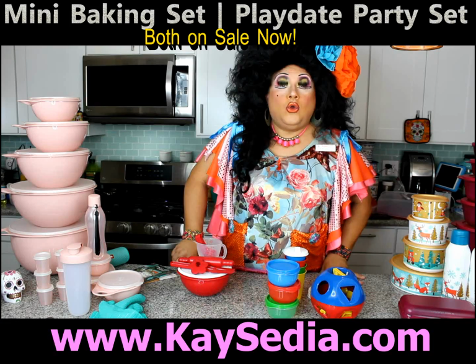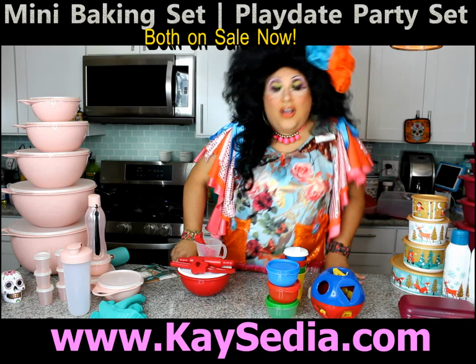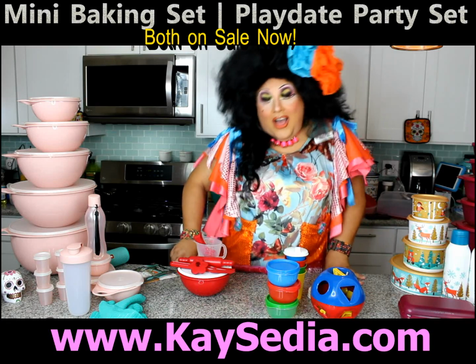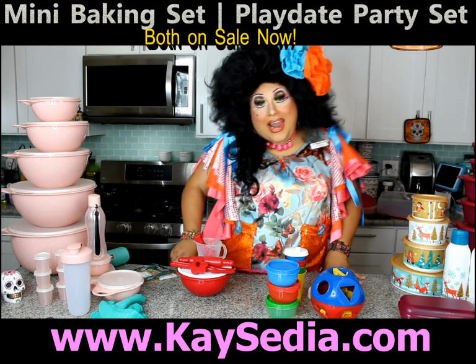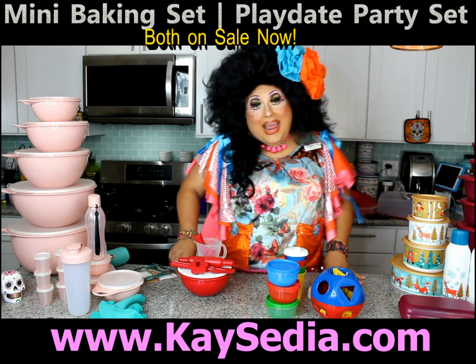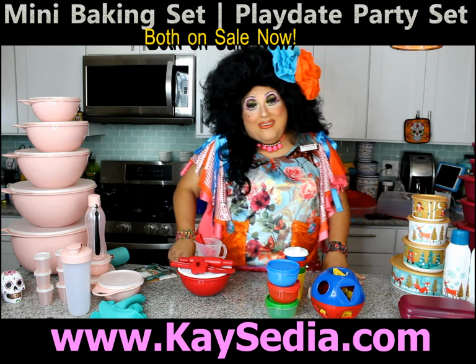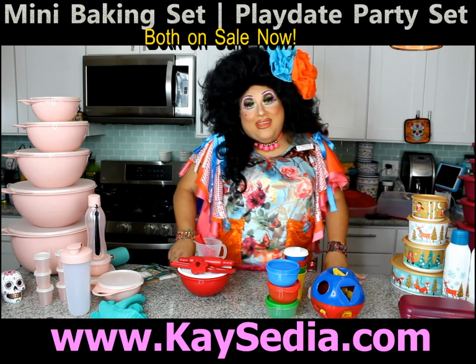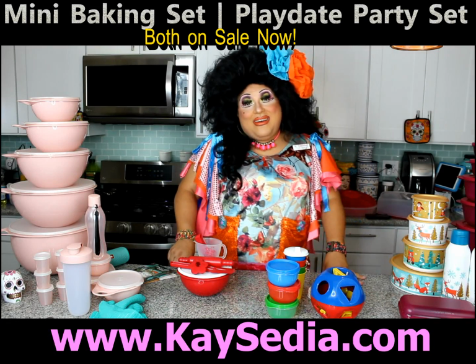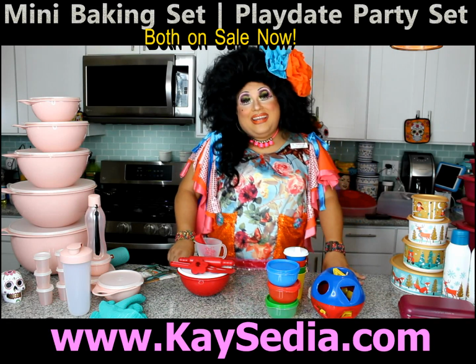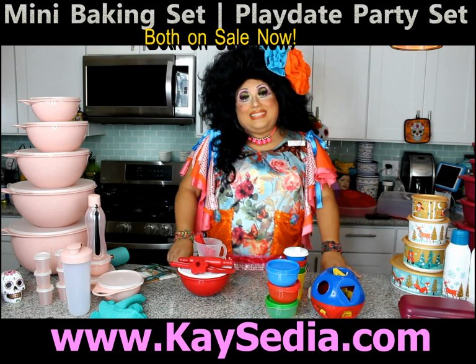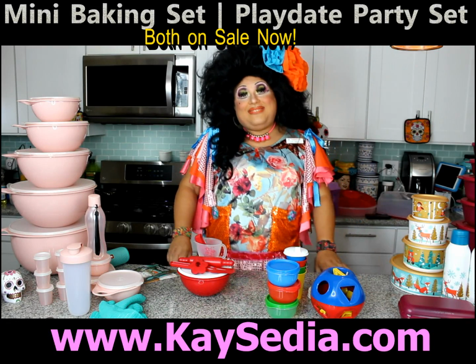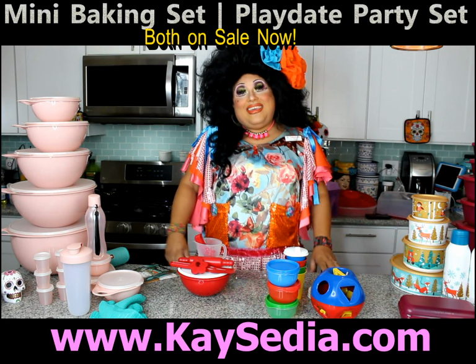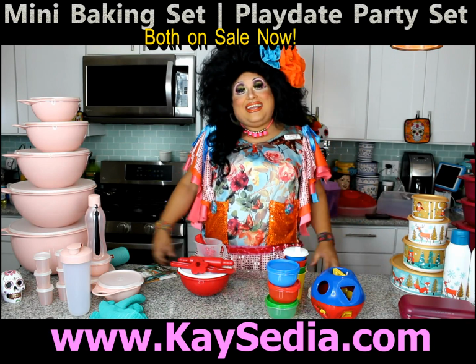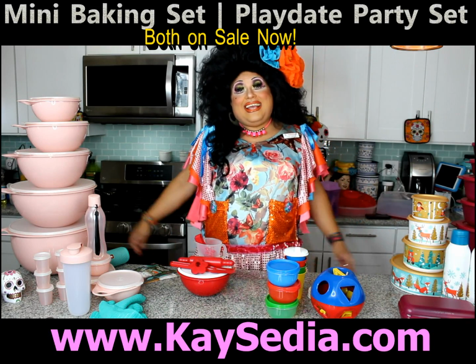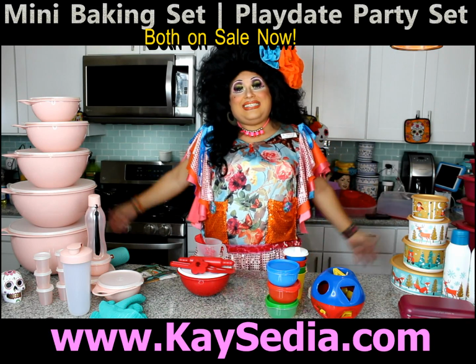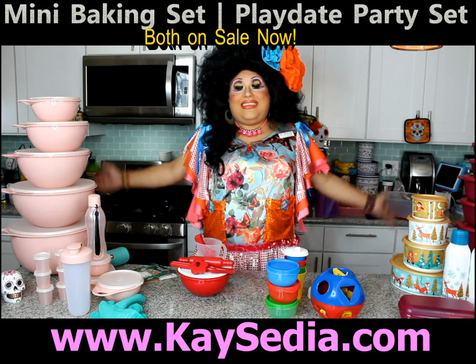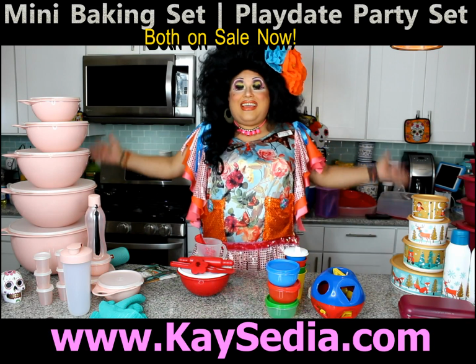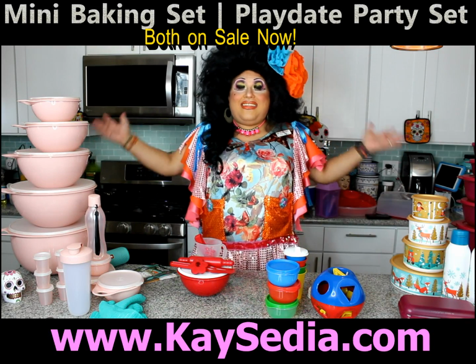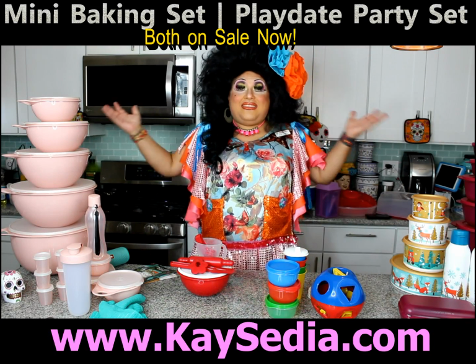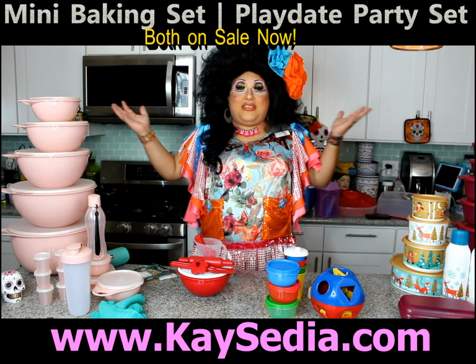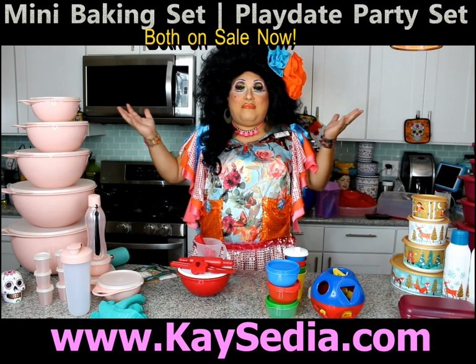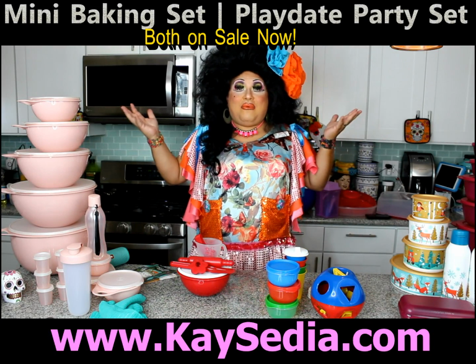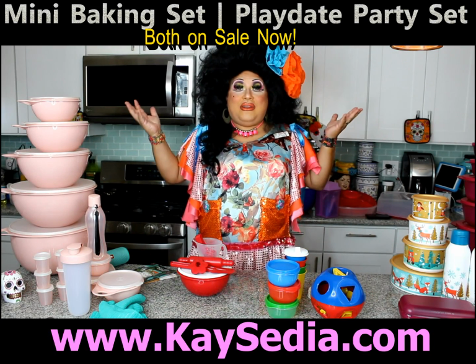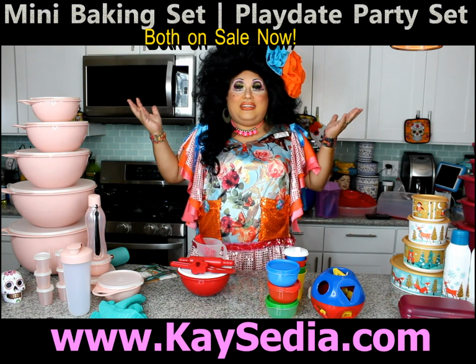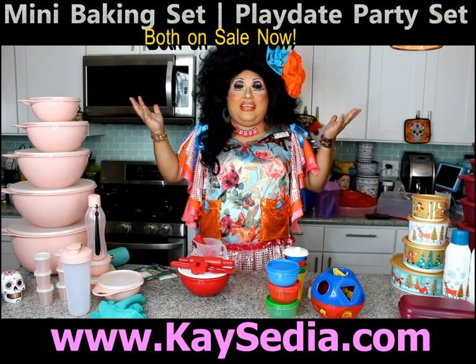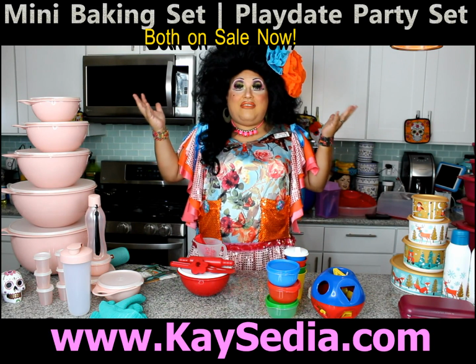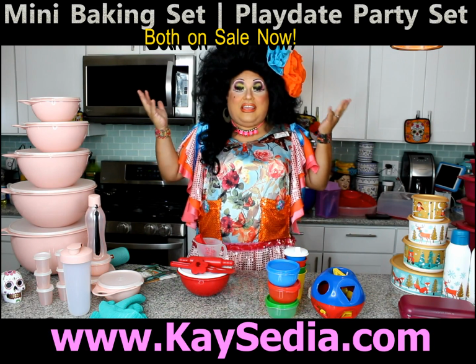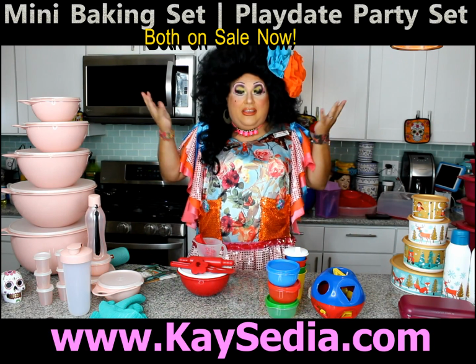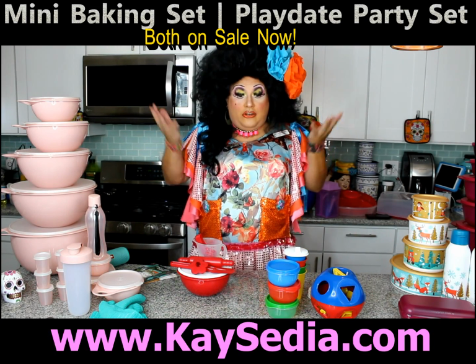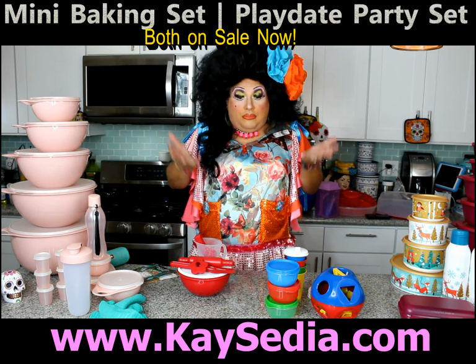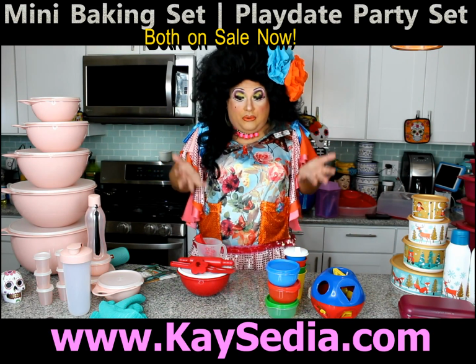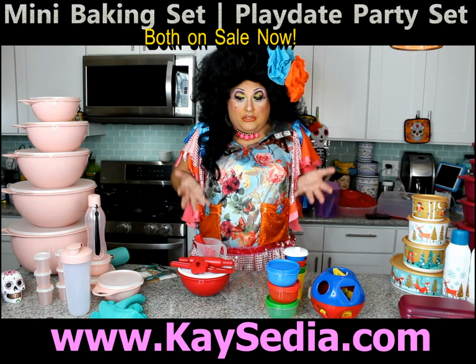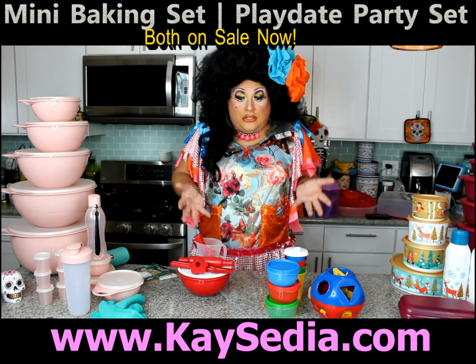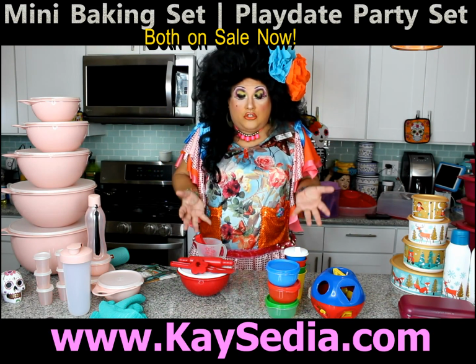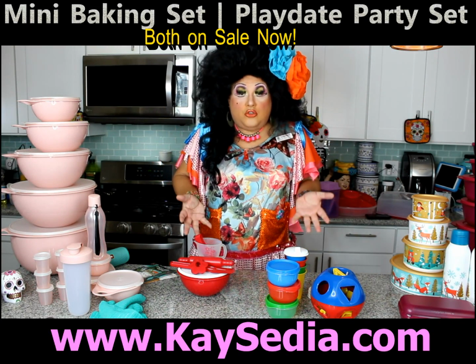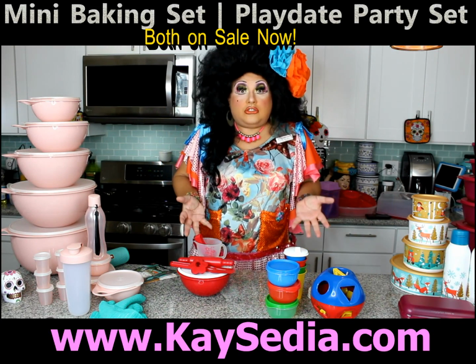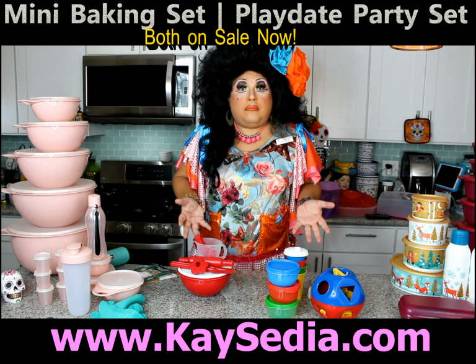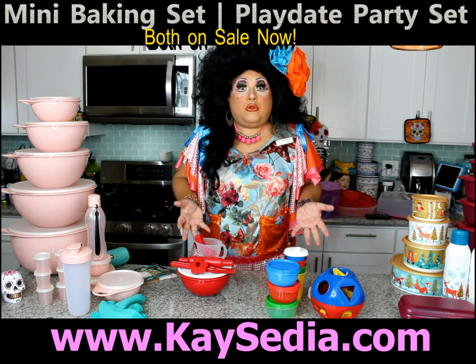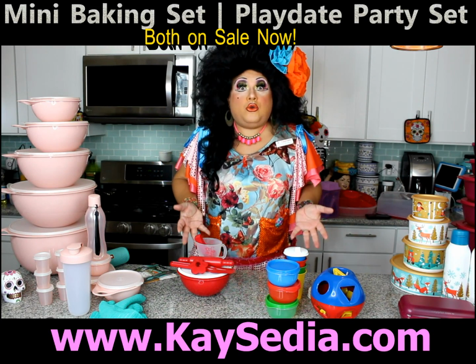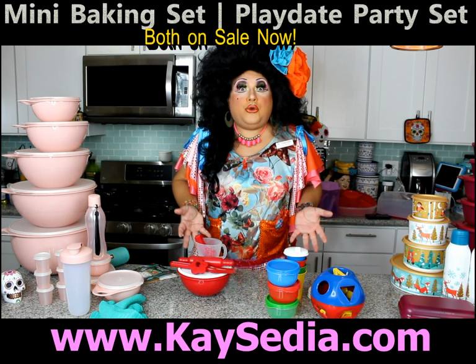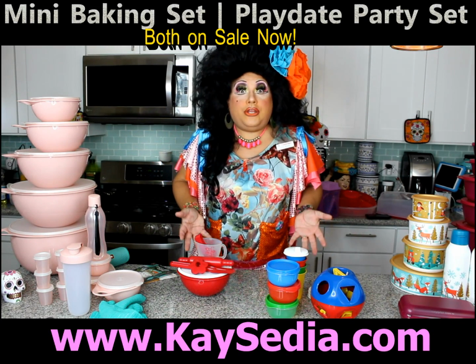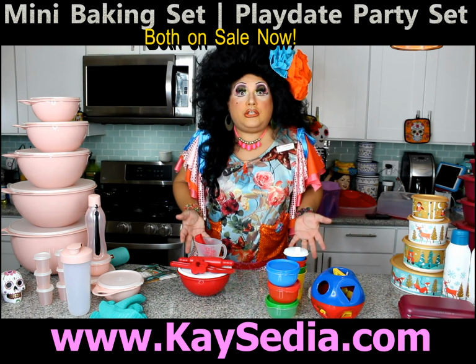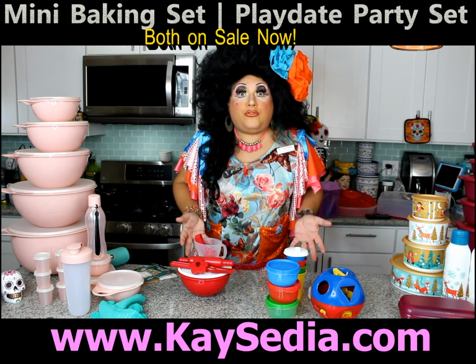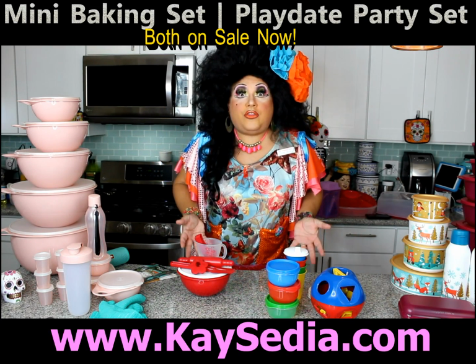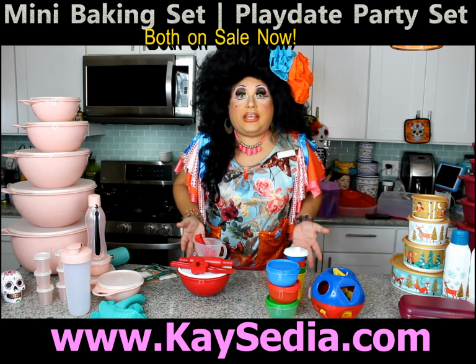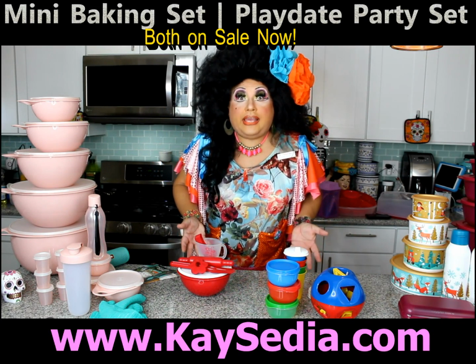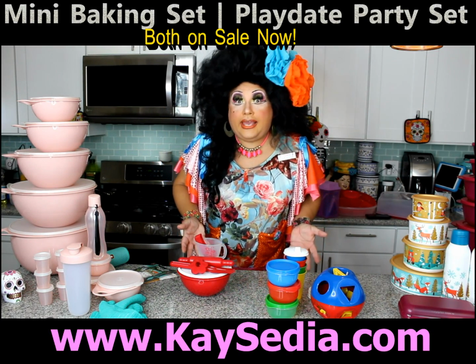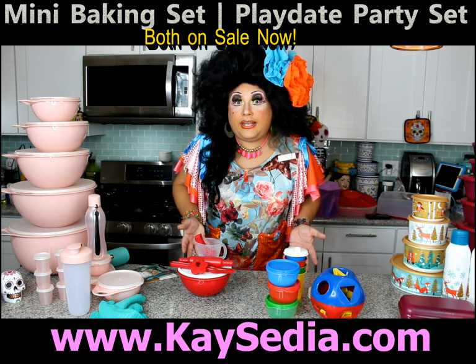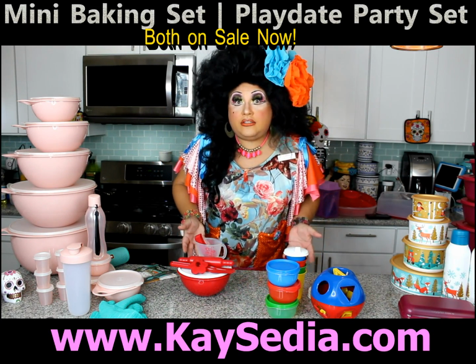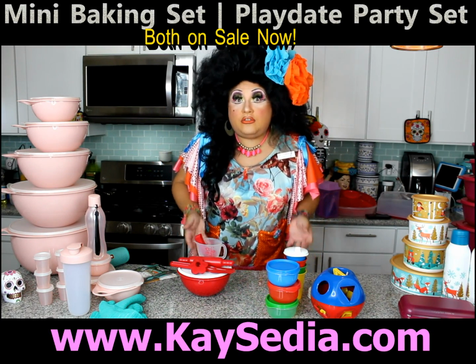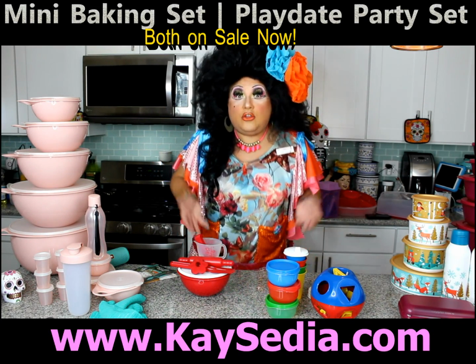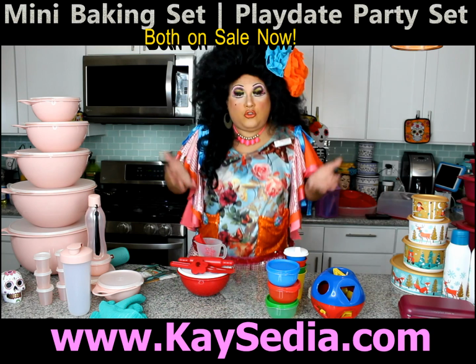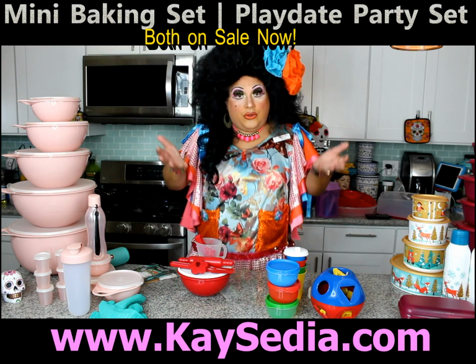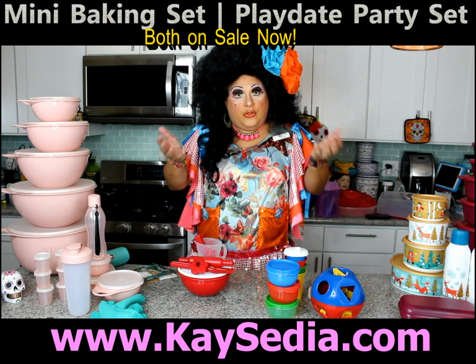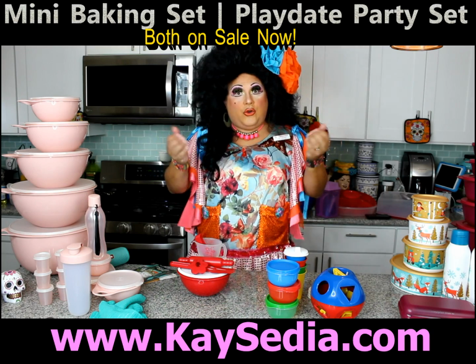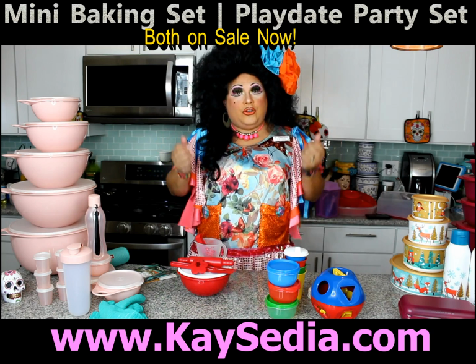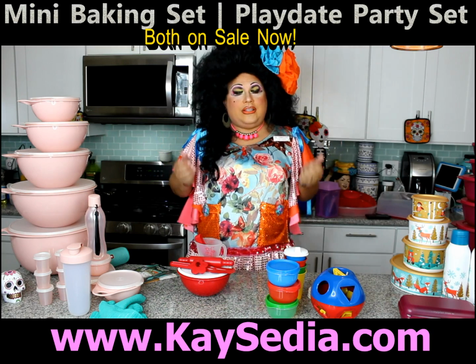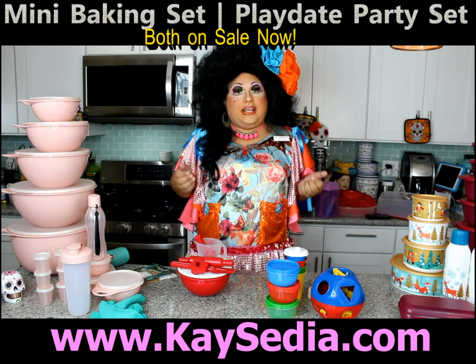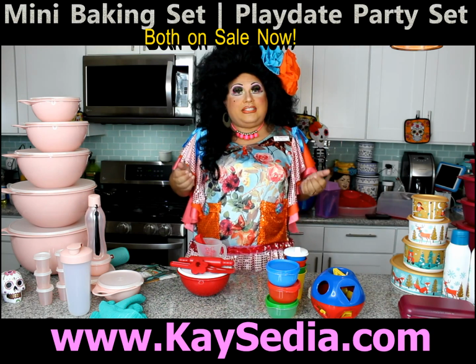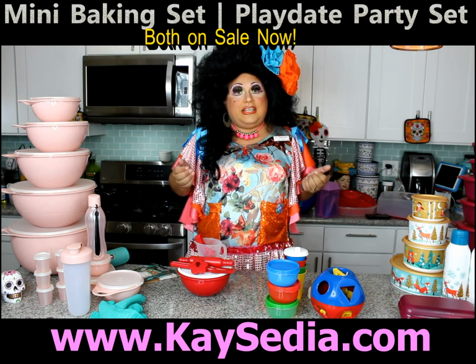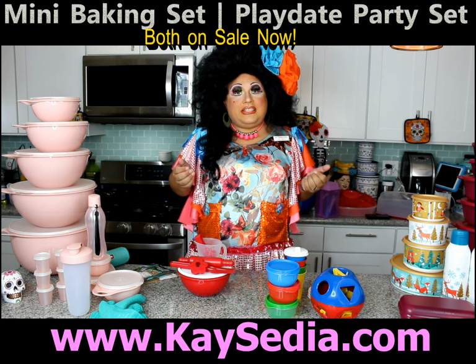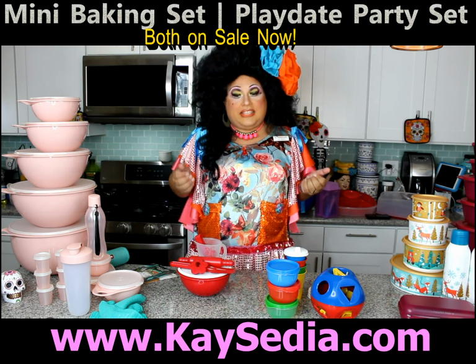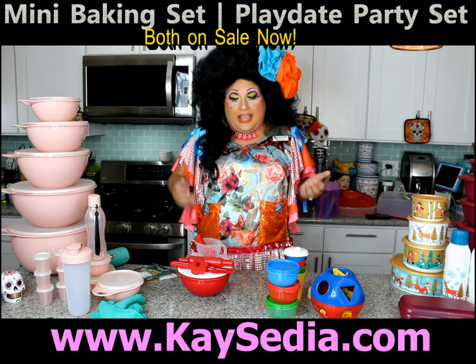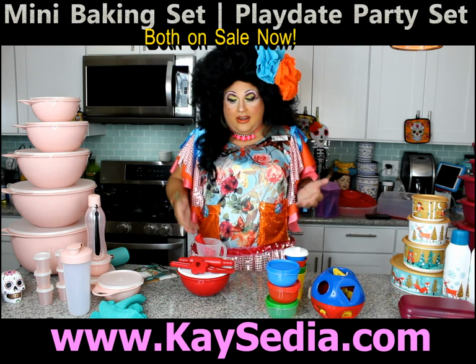Hello everyone, it's me Casey and we have the Tupperware Divac here to present you some goodies for the kids during the holiday season.